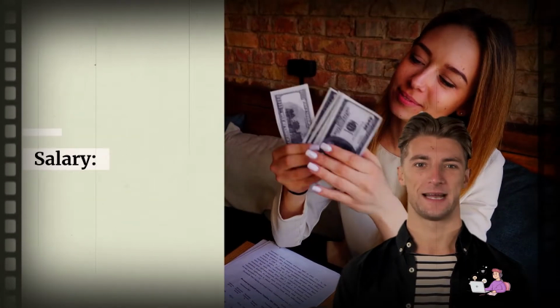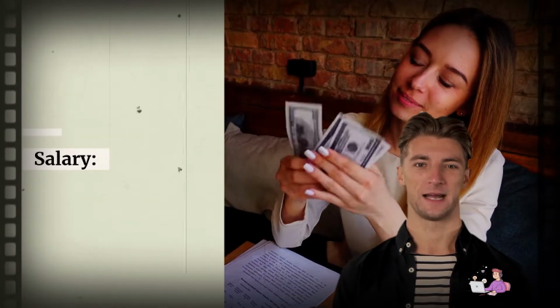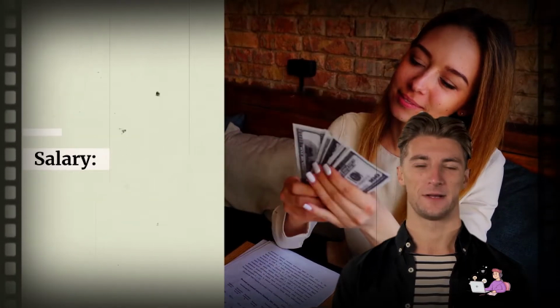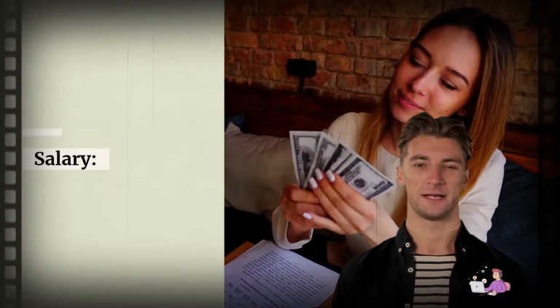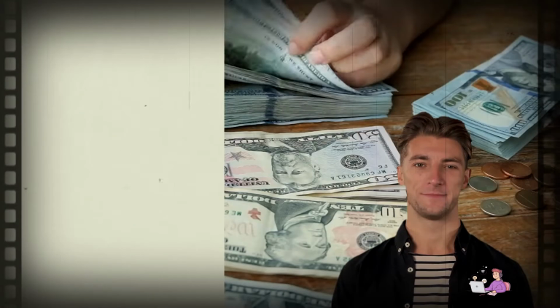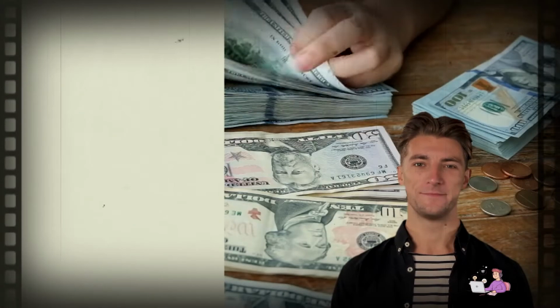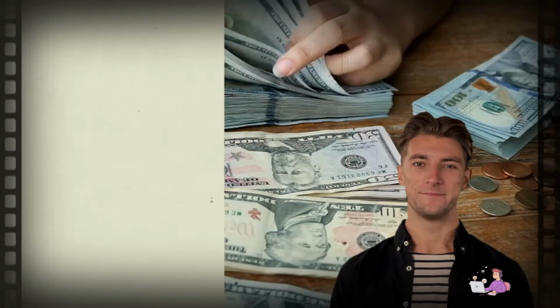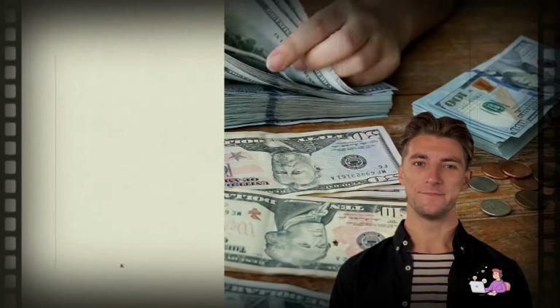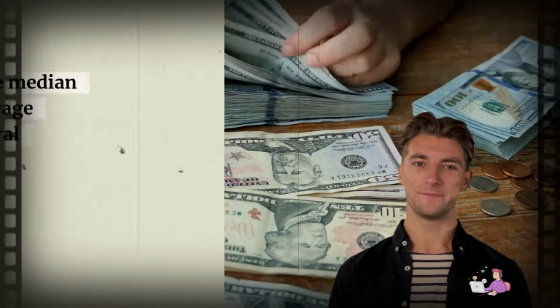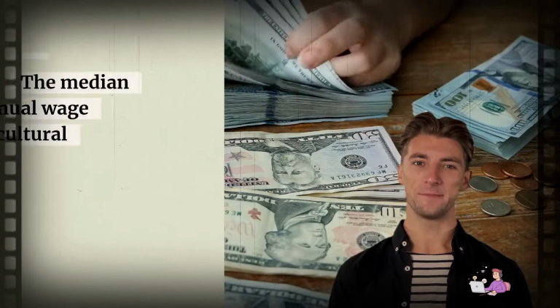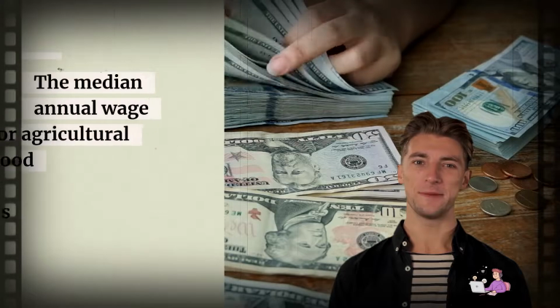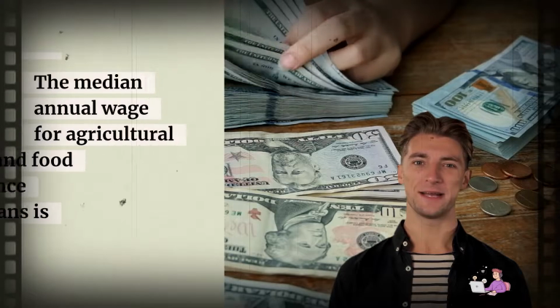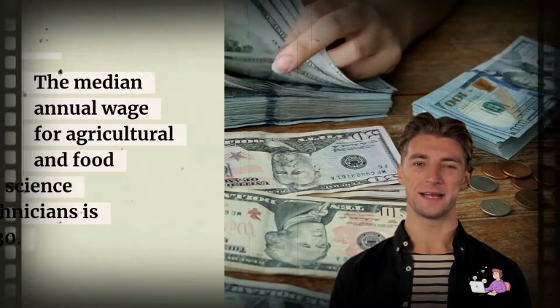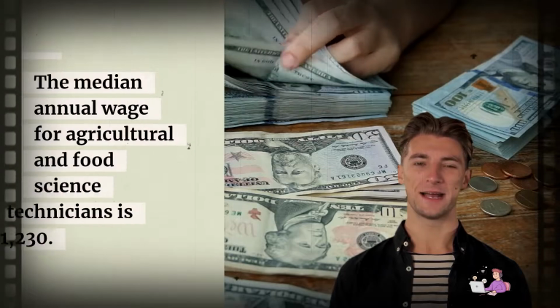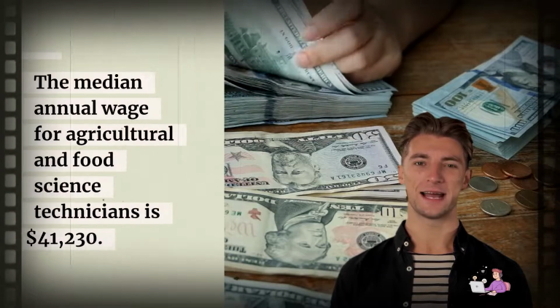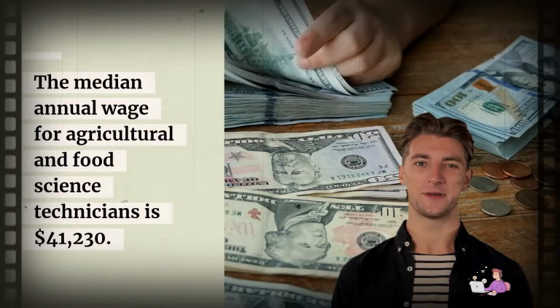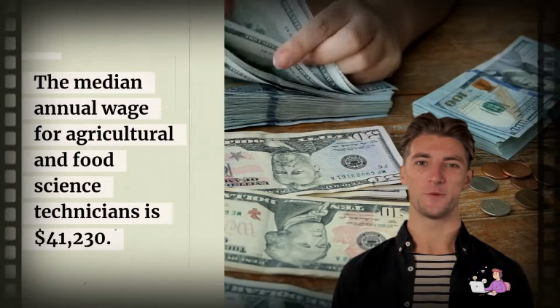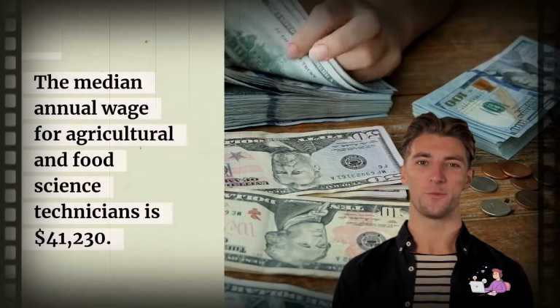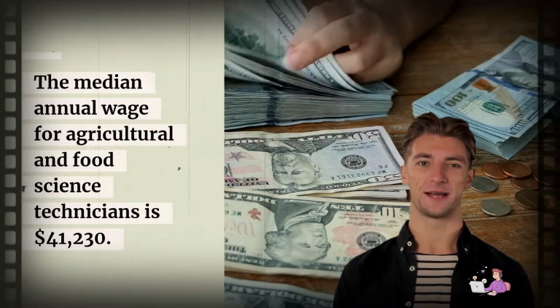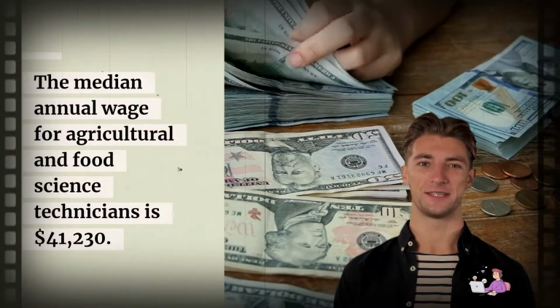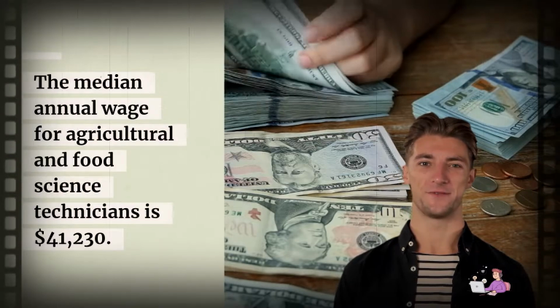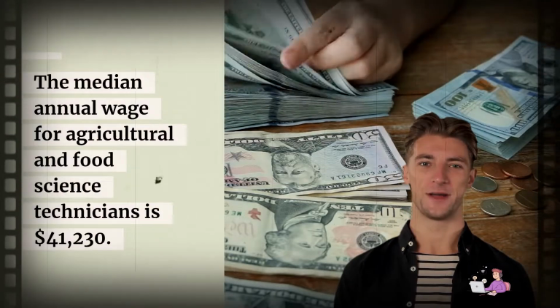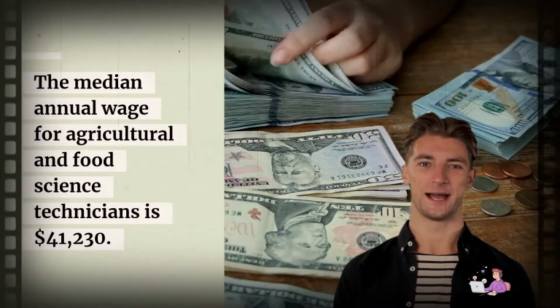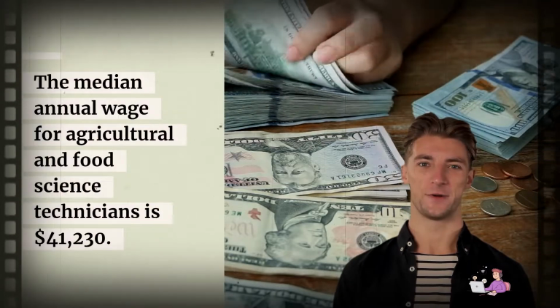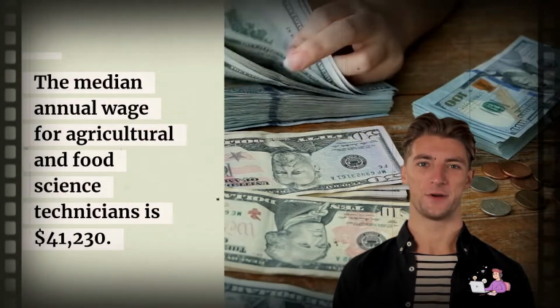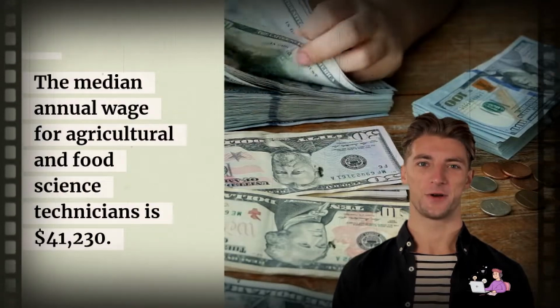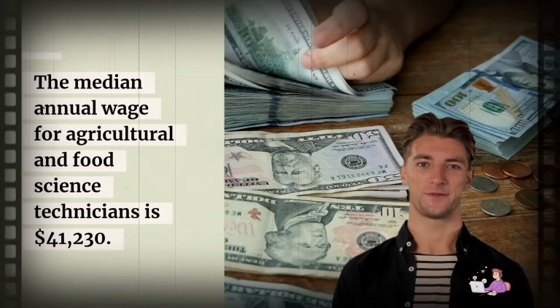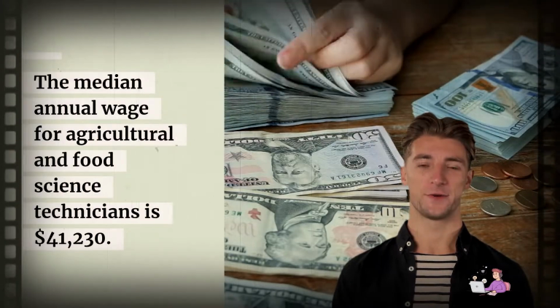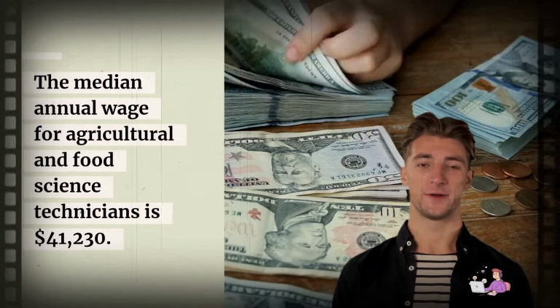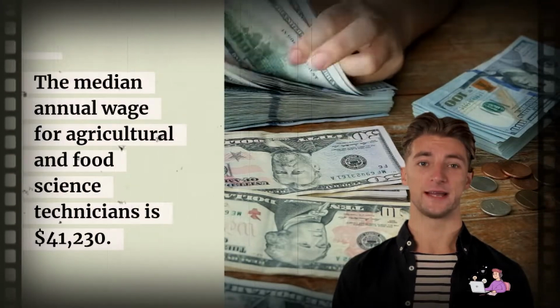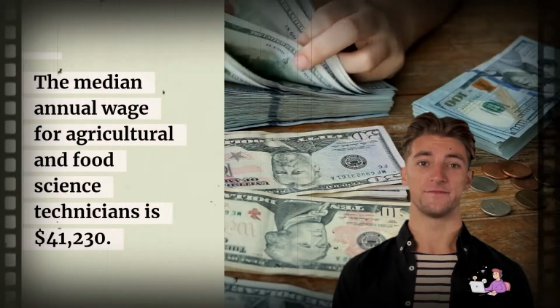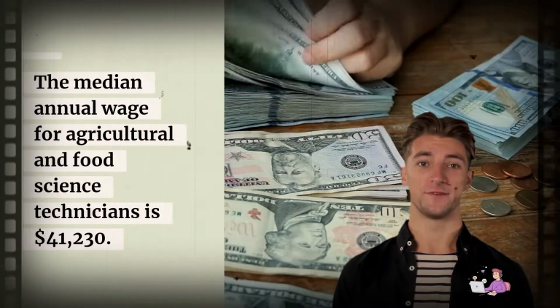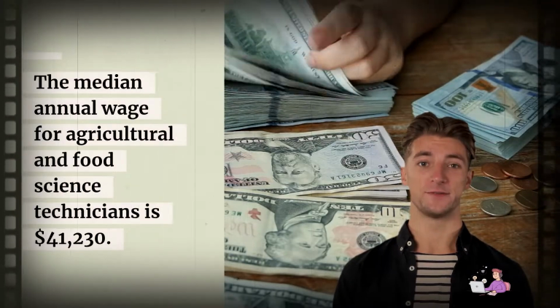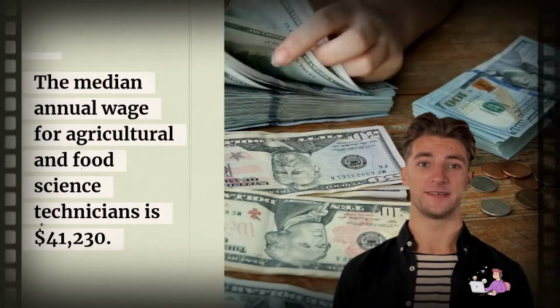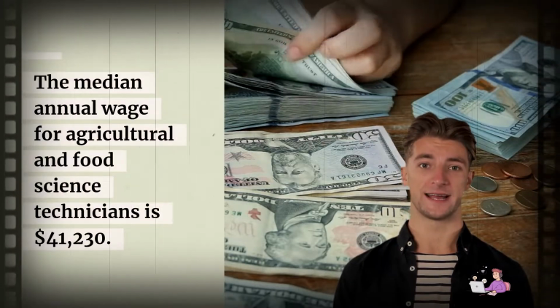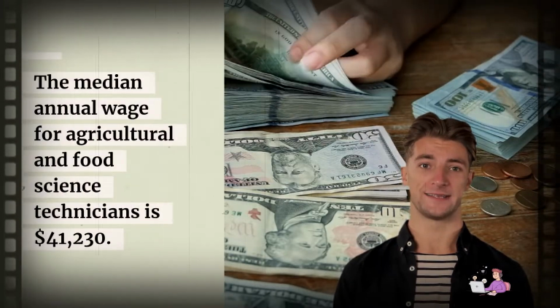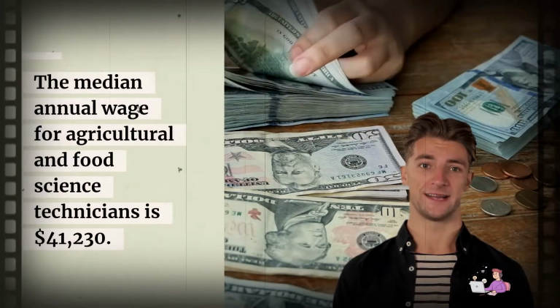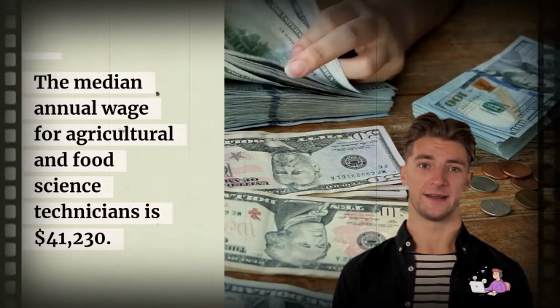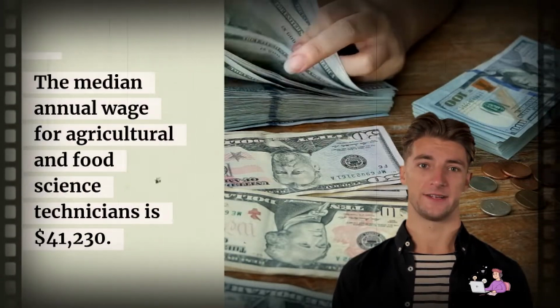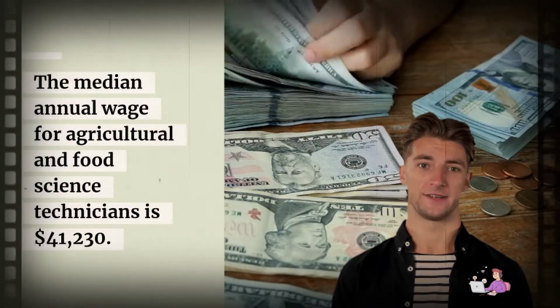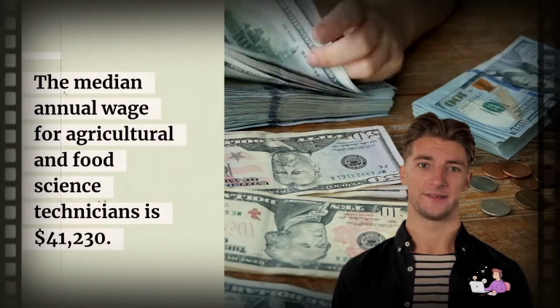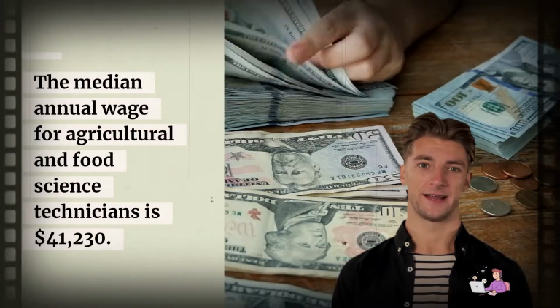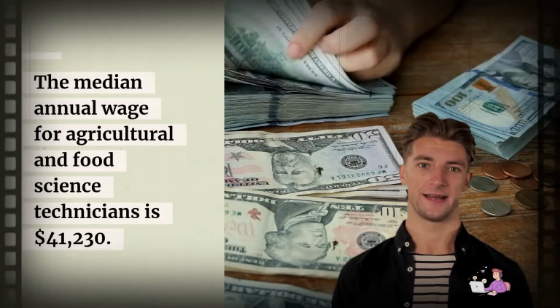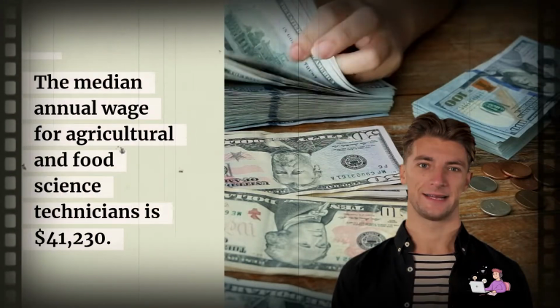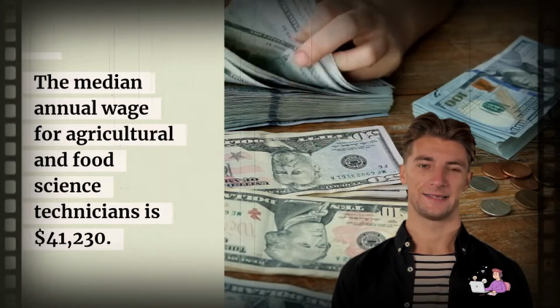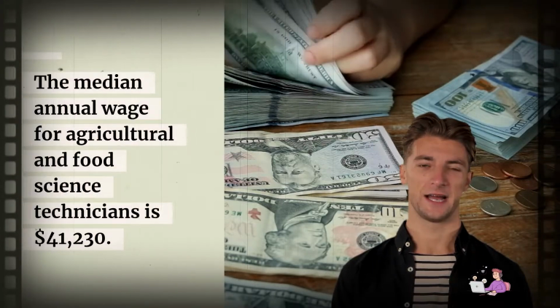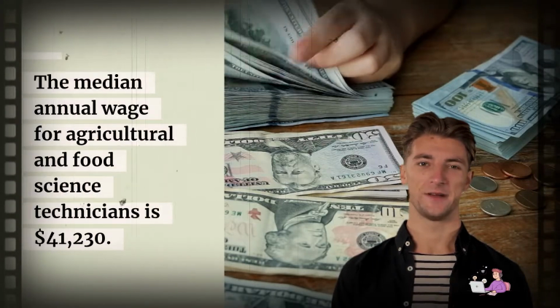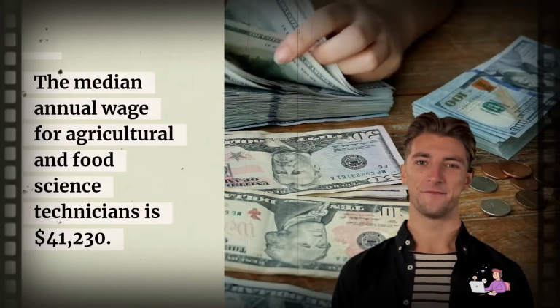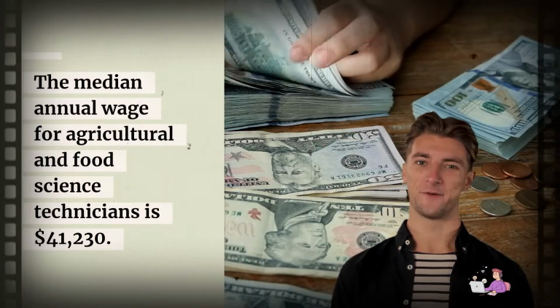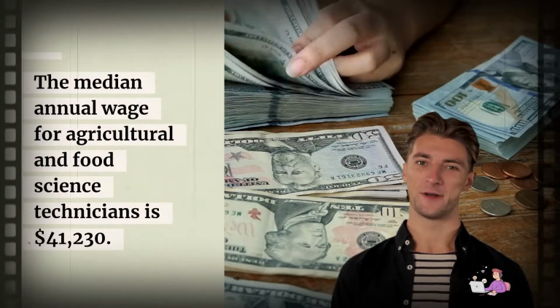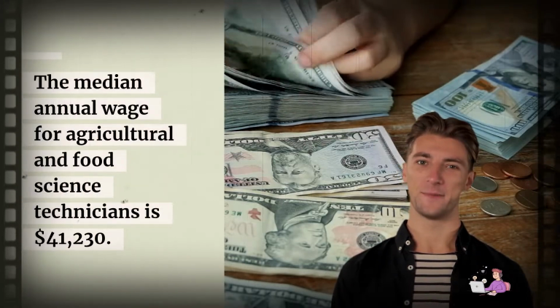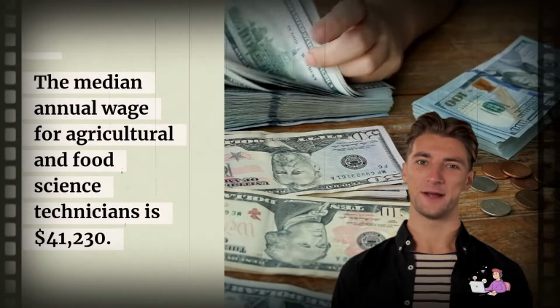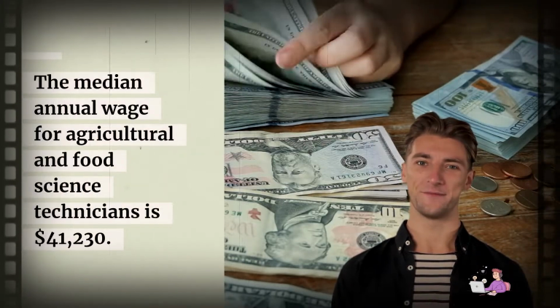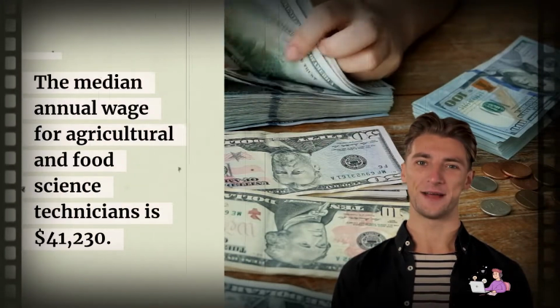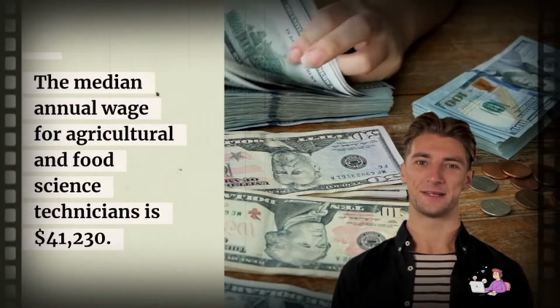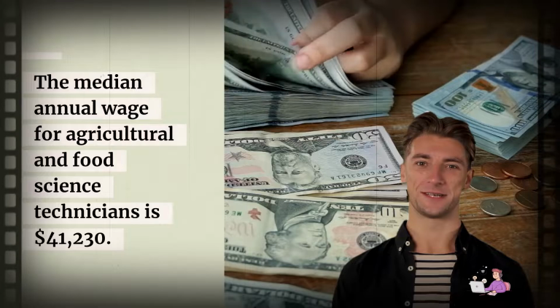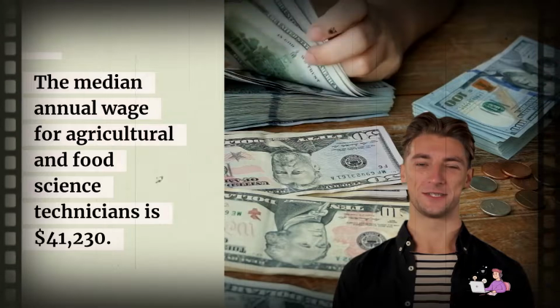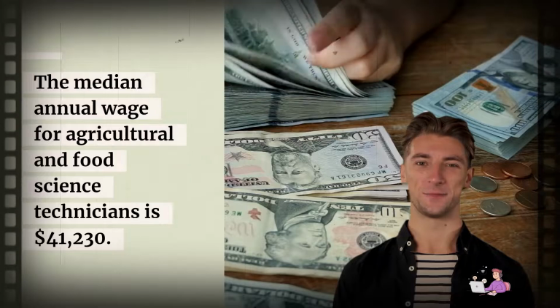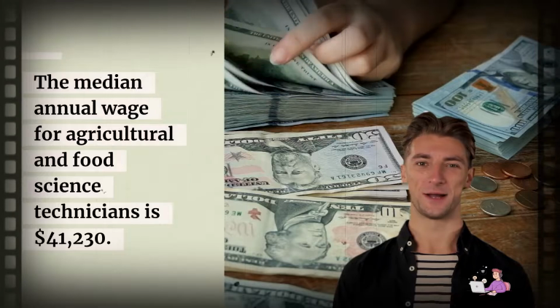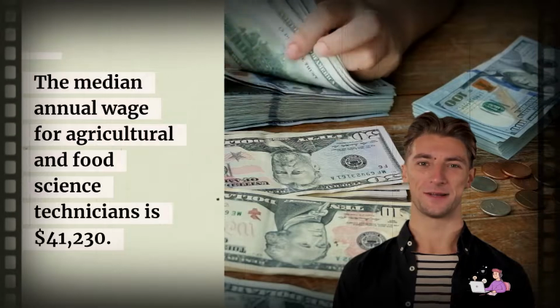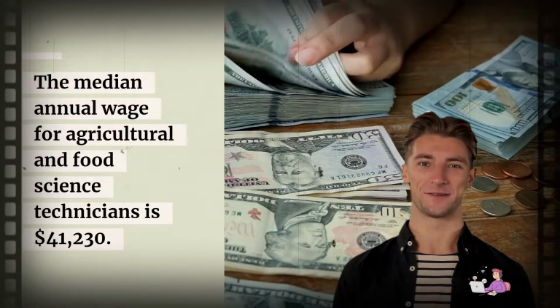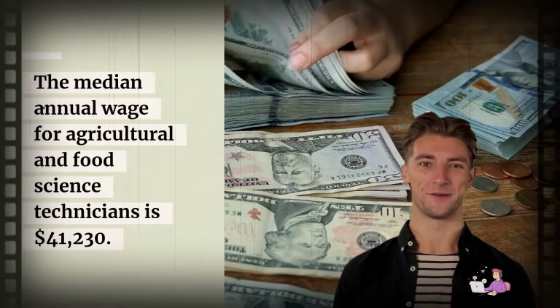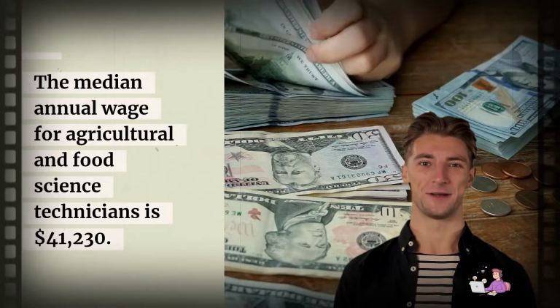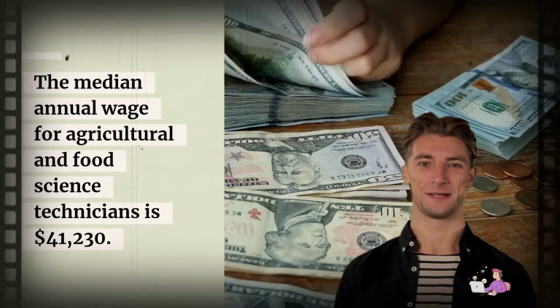Salary: The median annual wage for Agricultural and Food Science Technicians is $41,230.